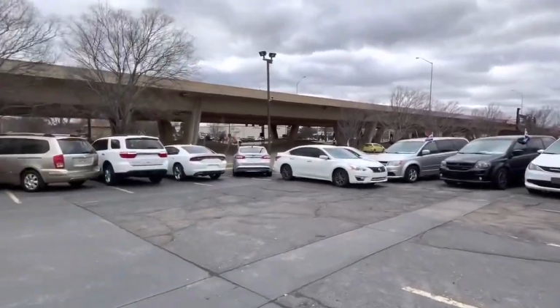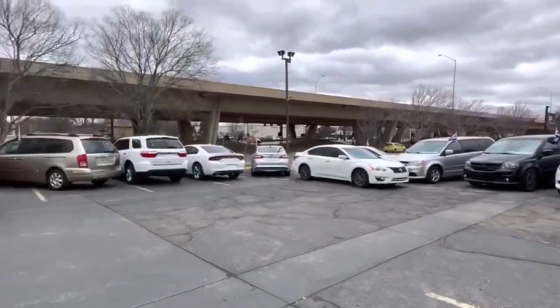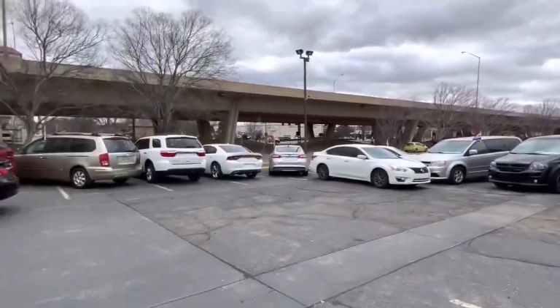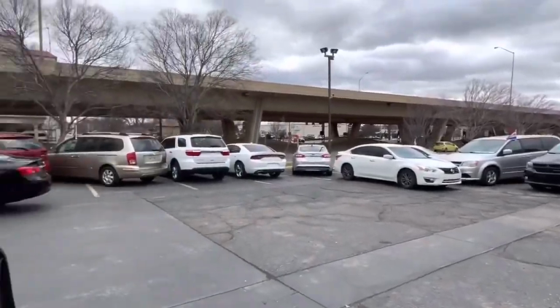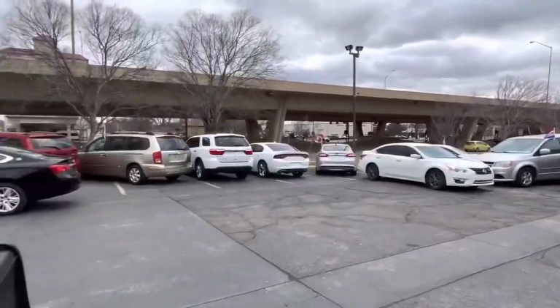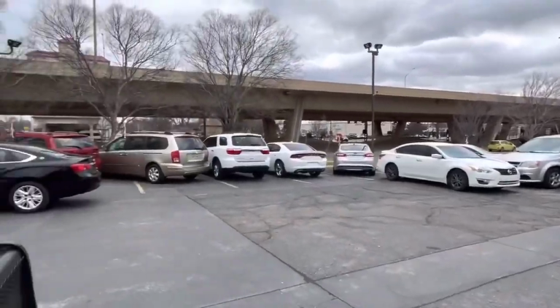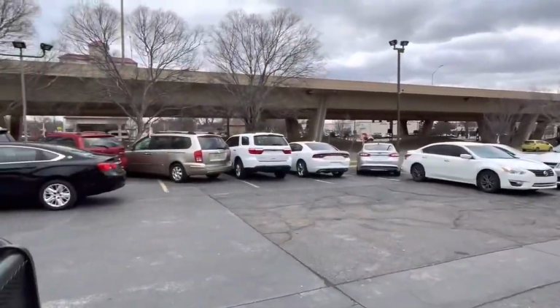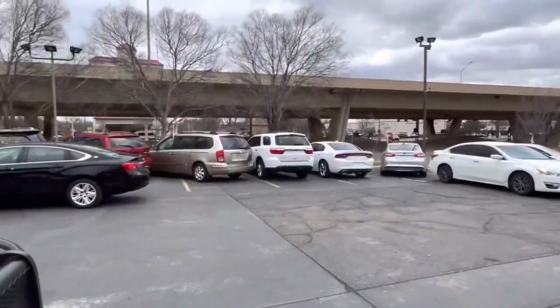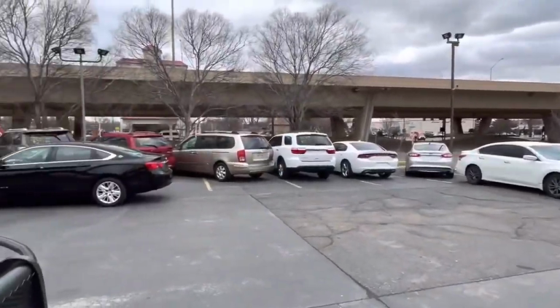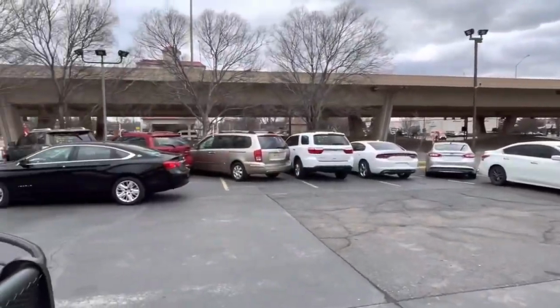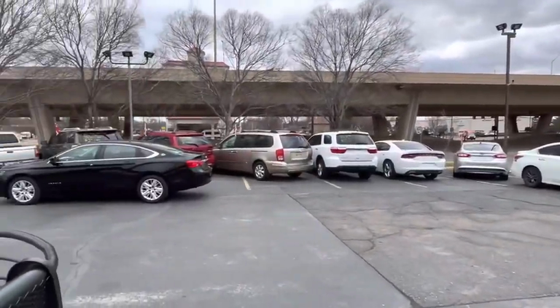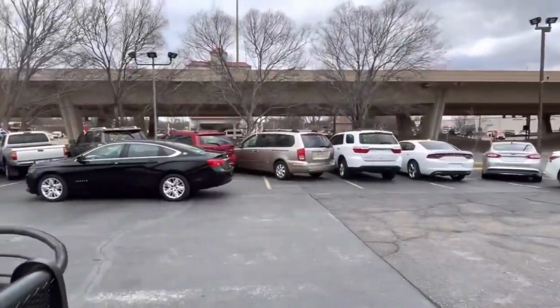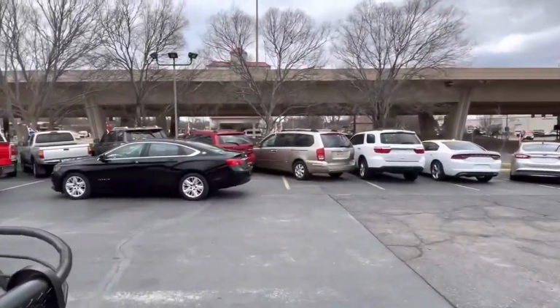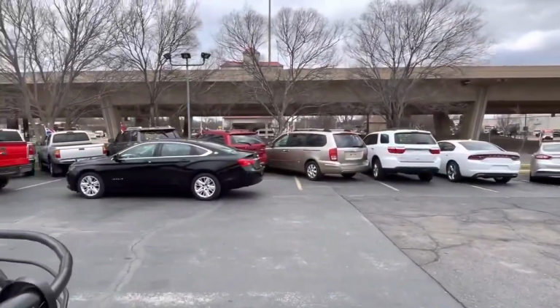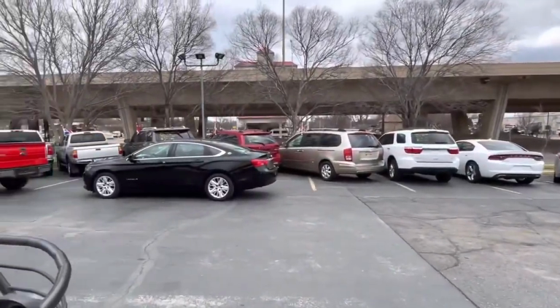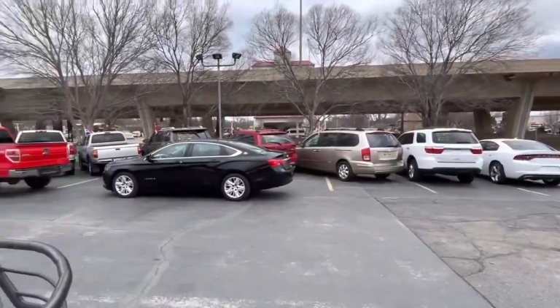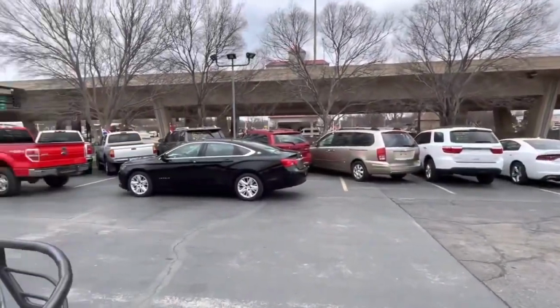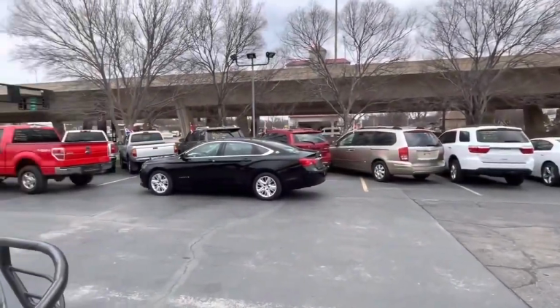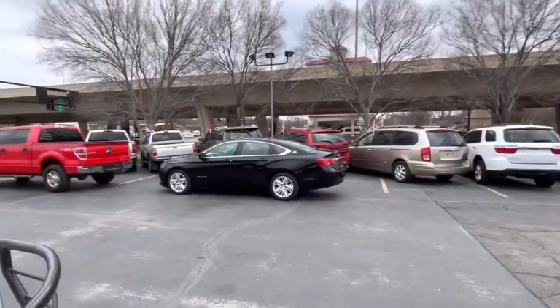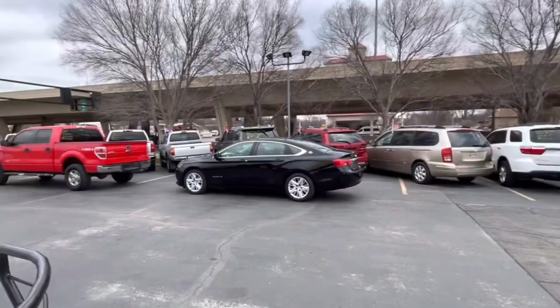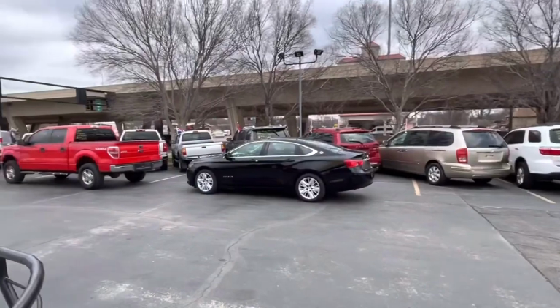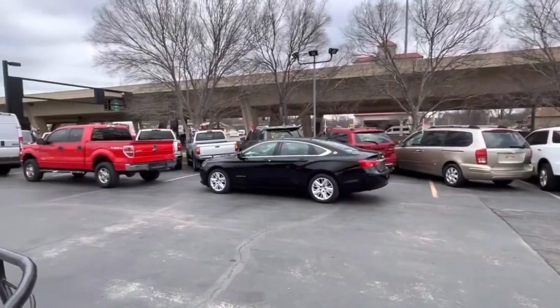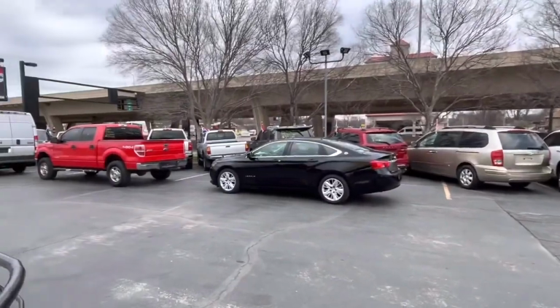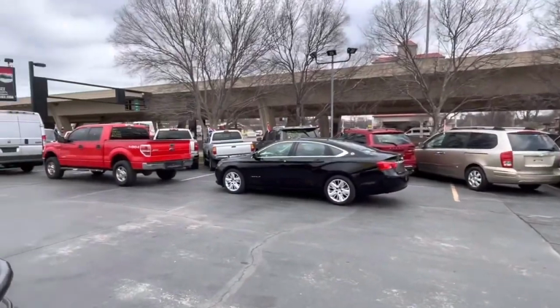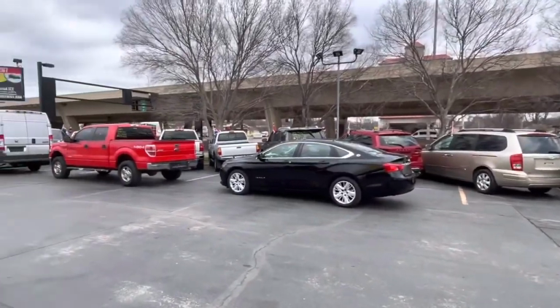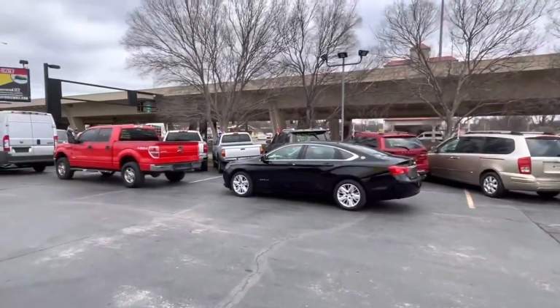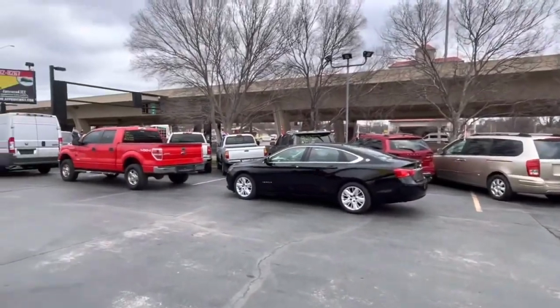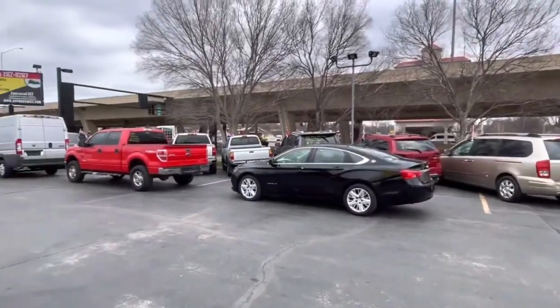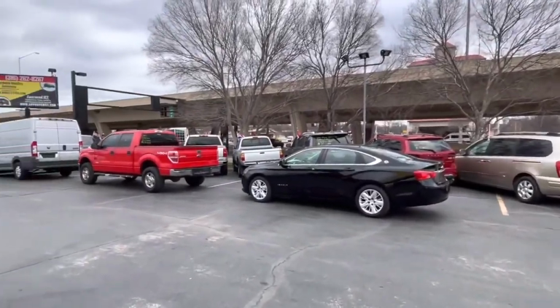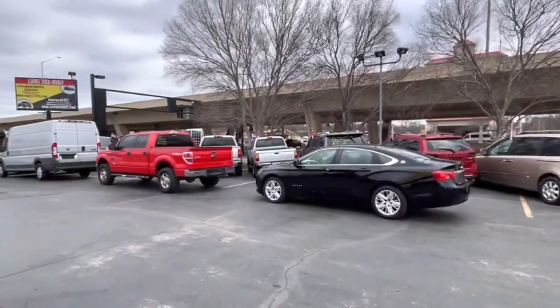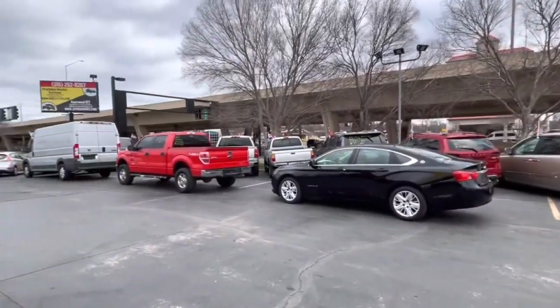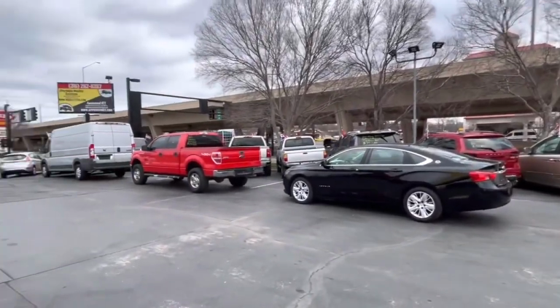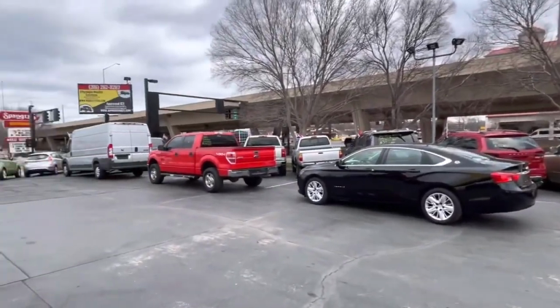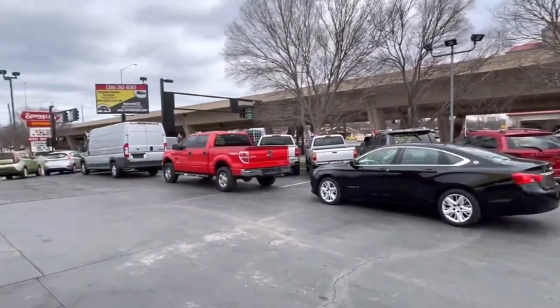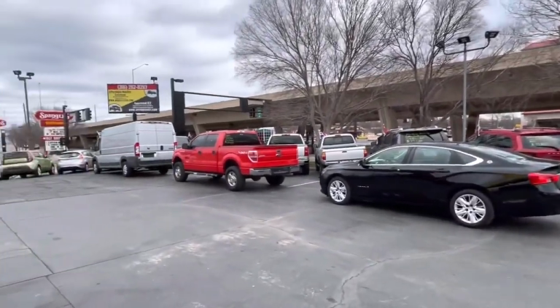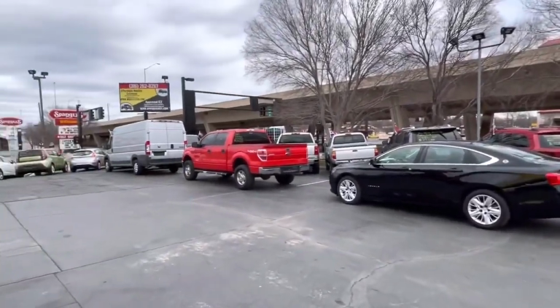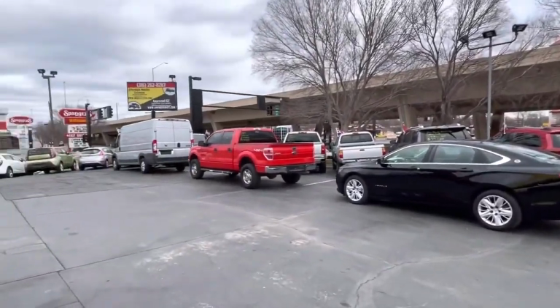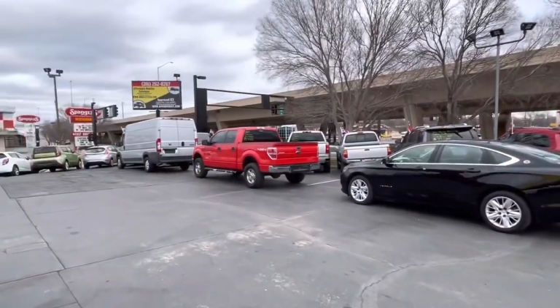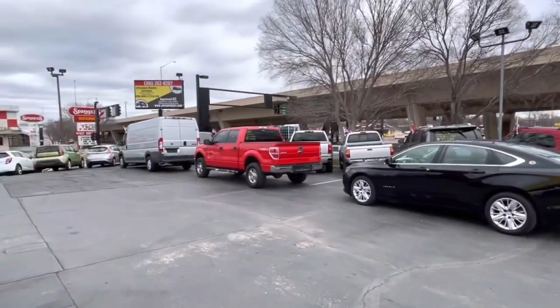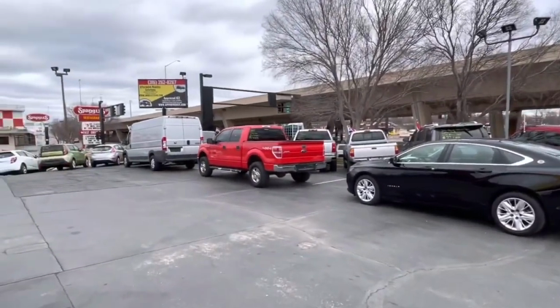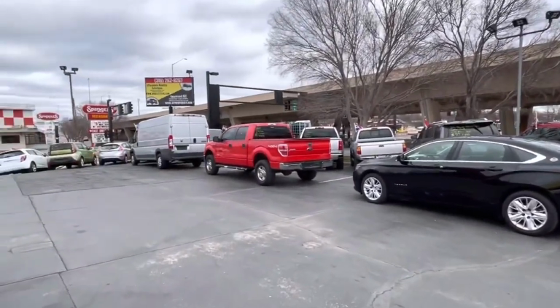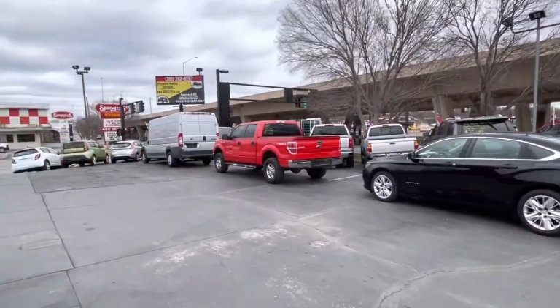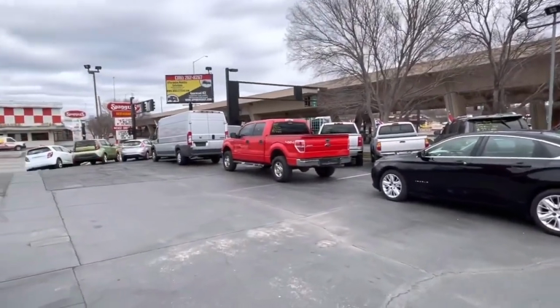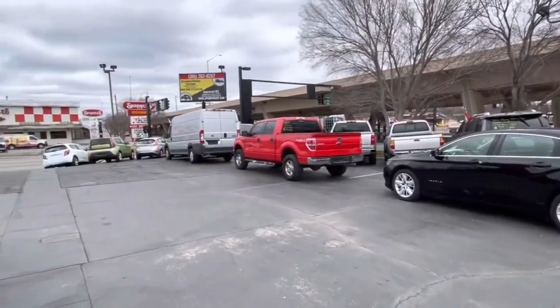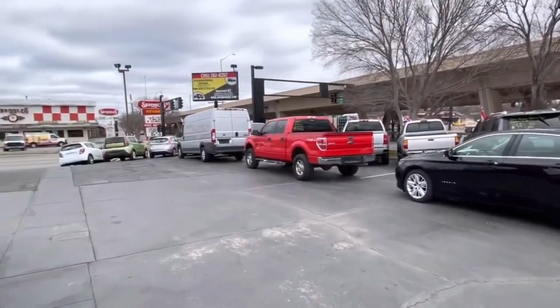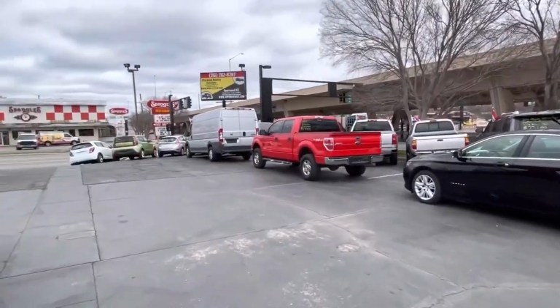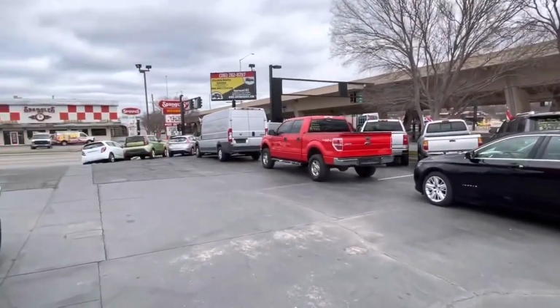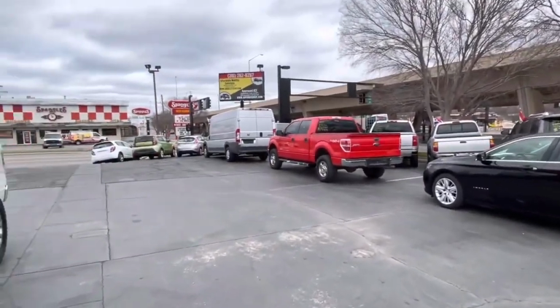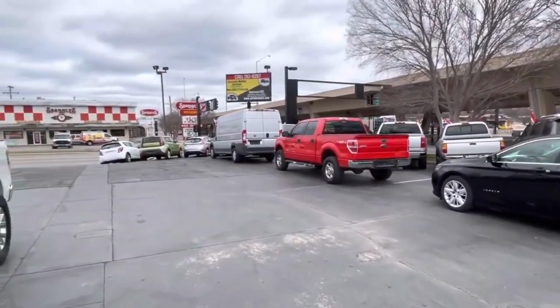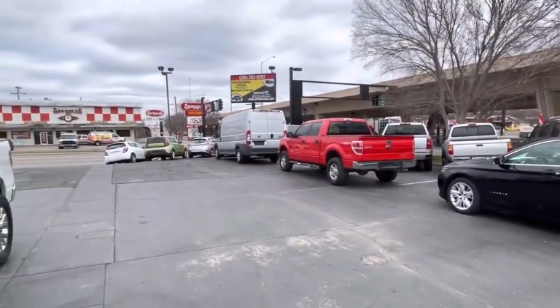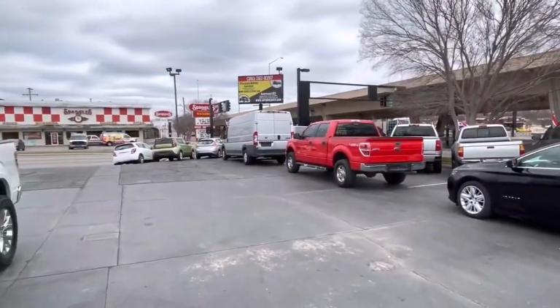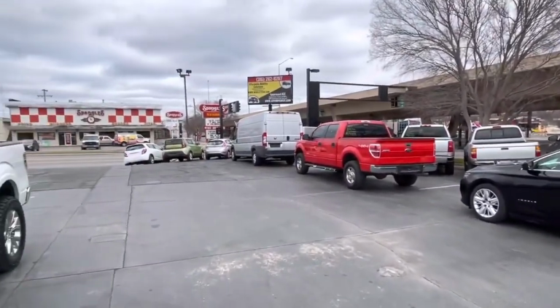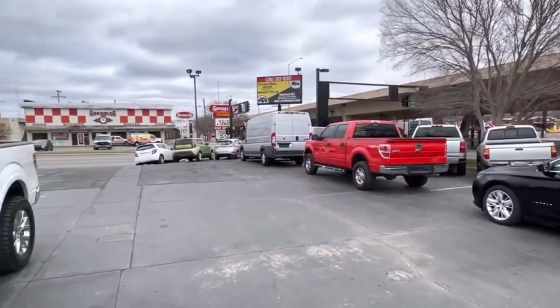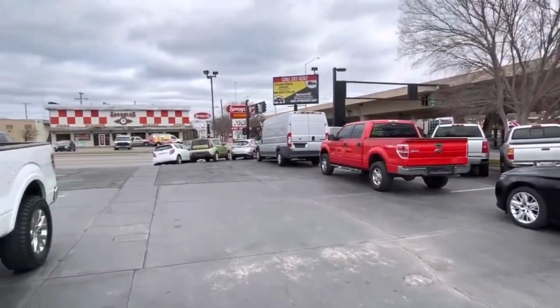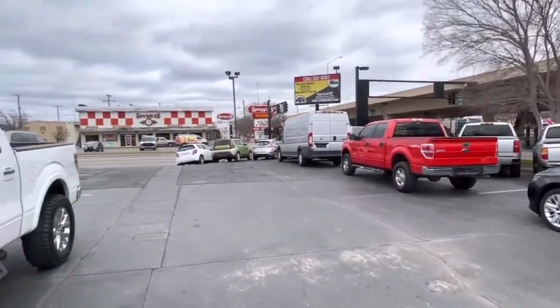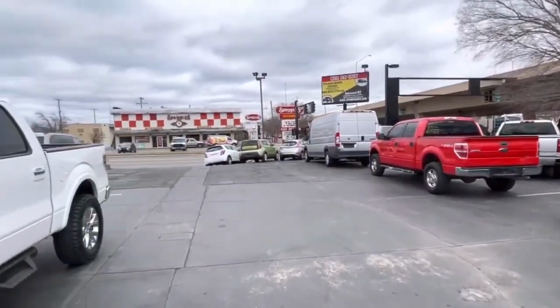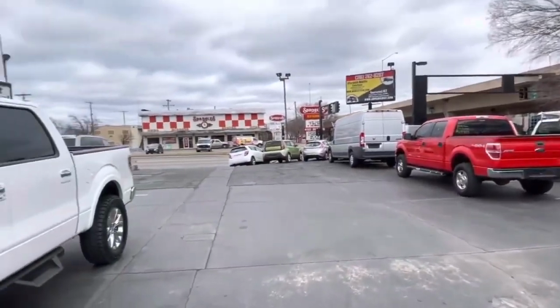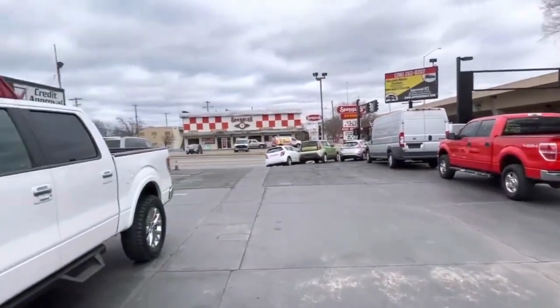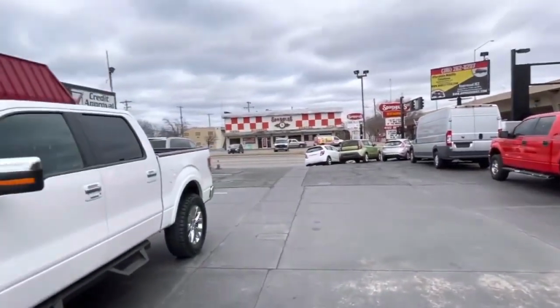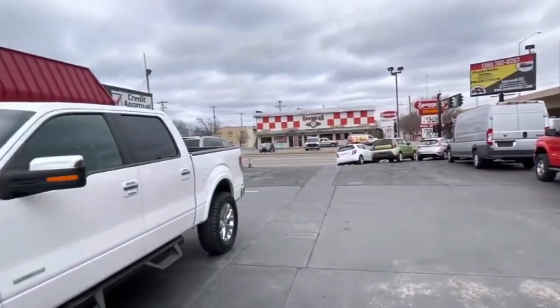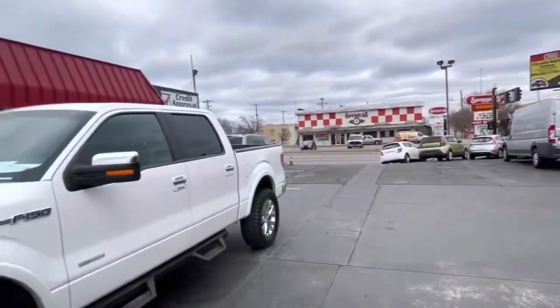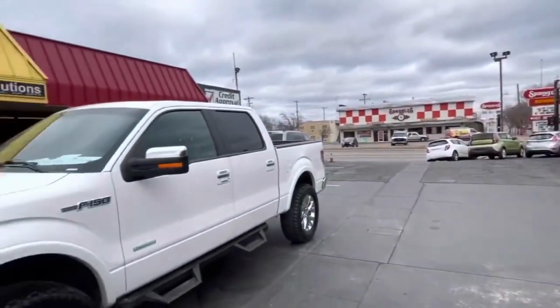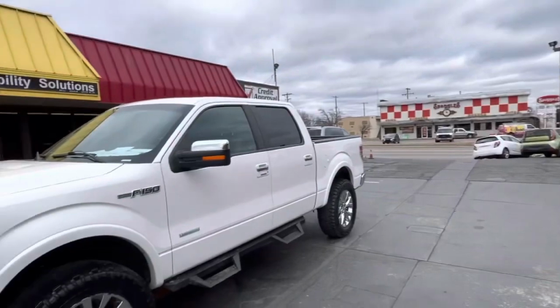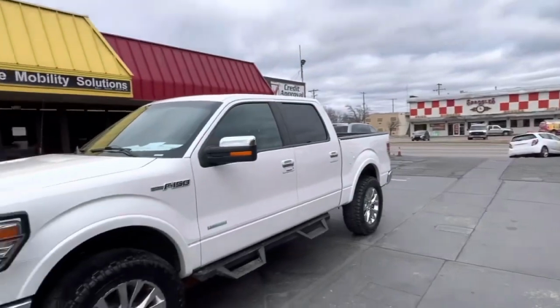We offer financing here. Bad credit, no credit, no problem. We got tons of banks, tons of lenders.